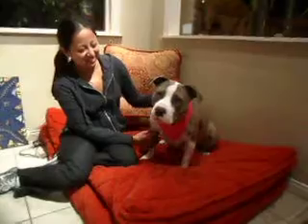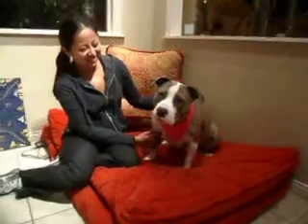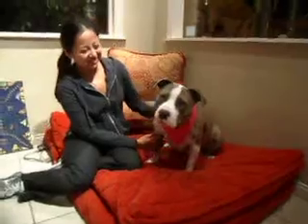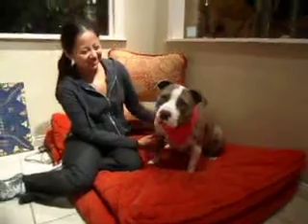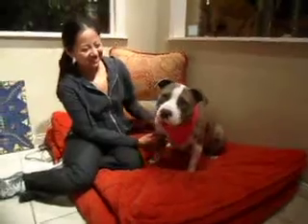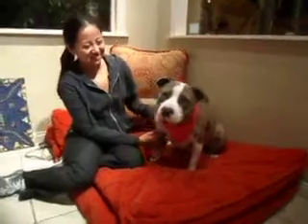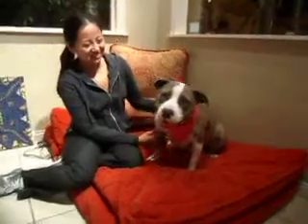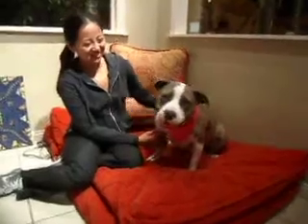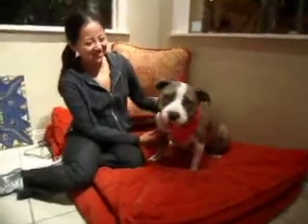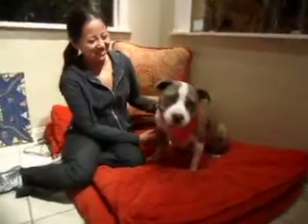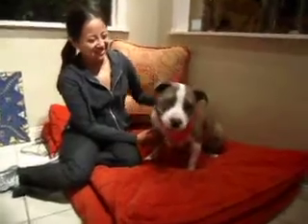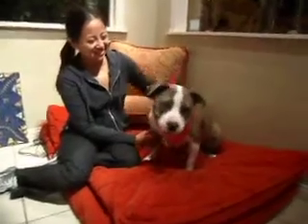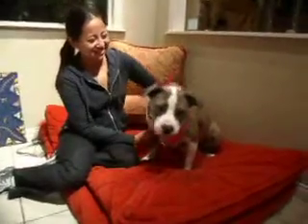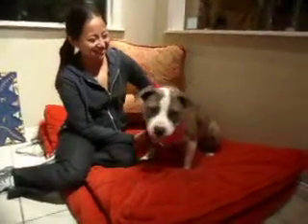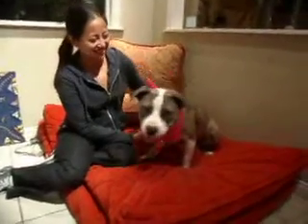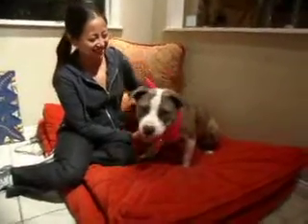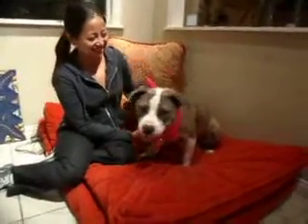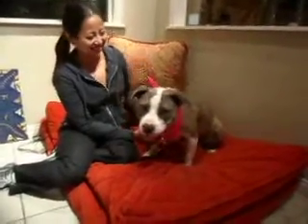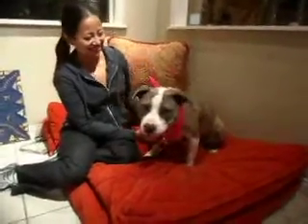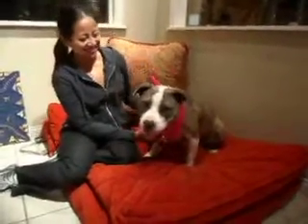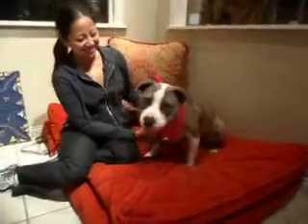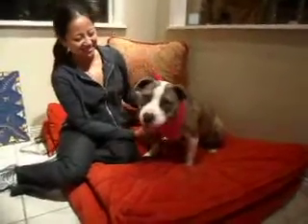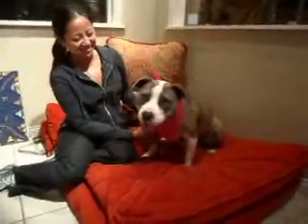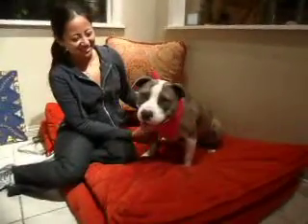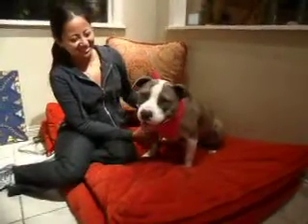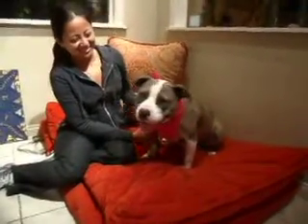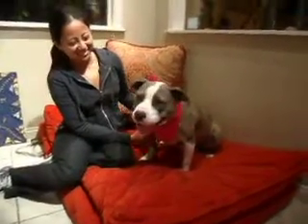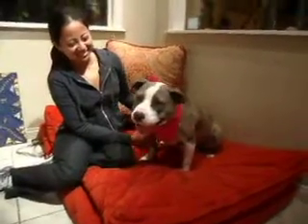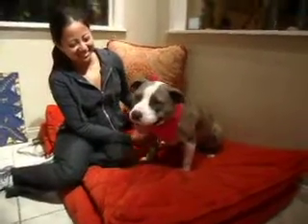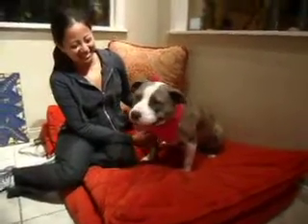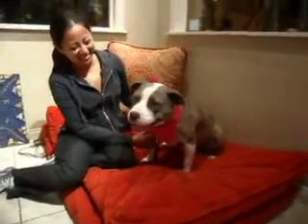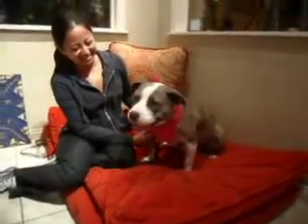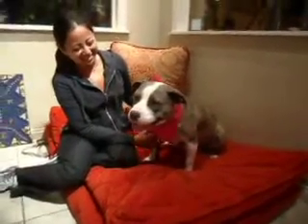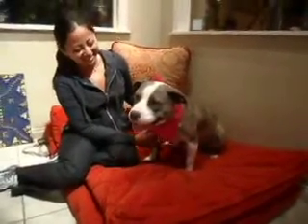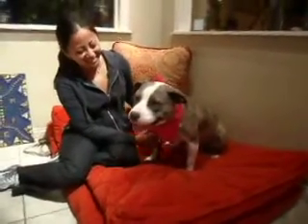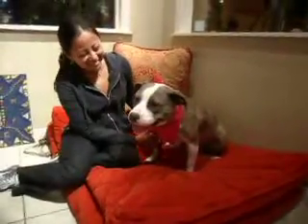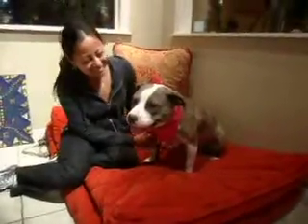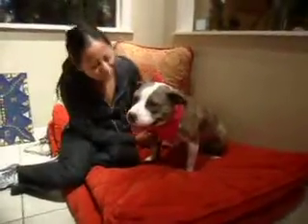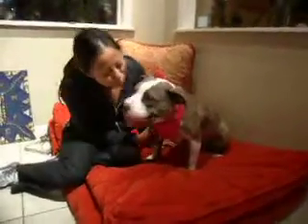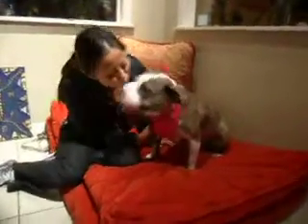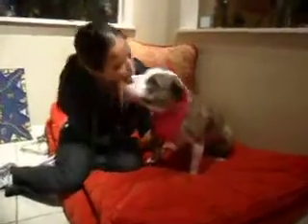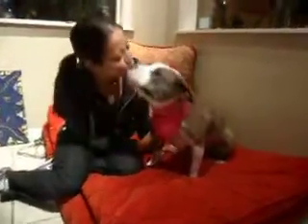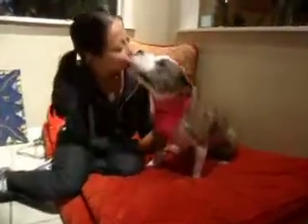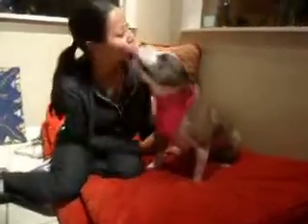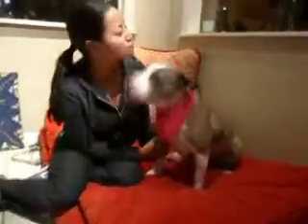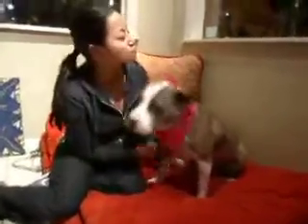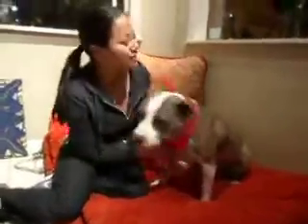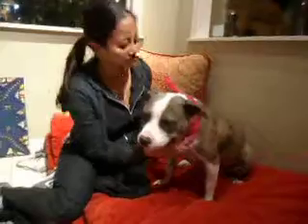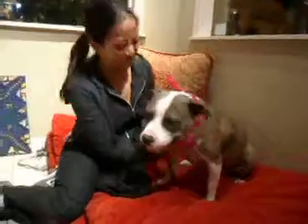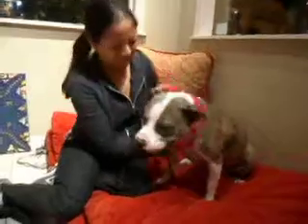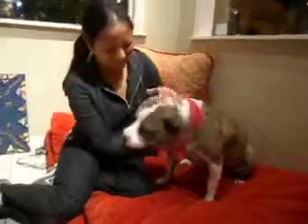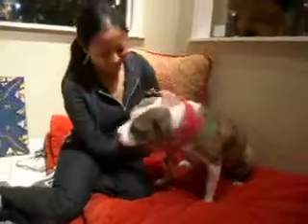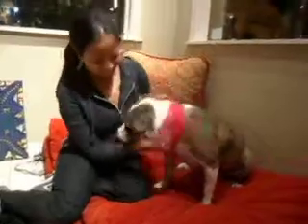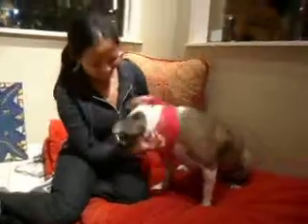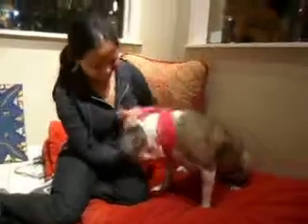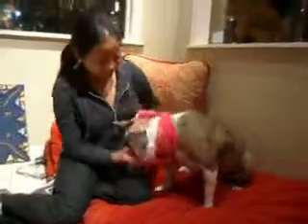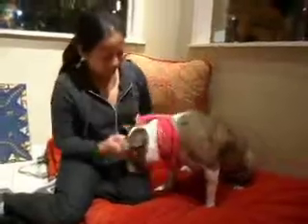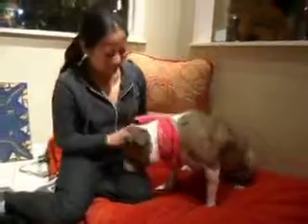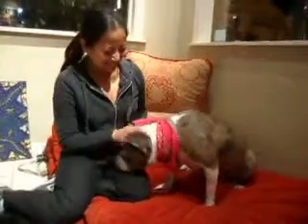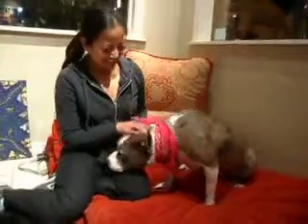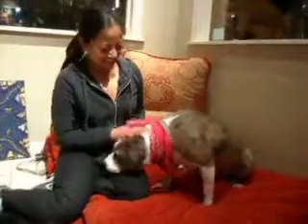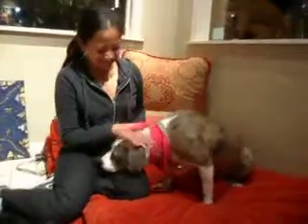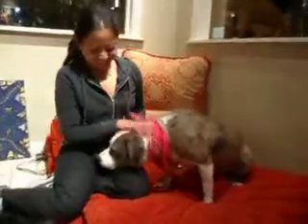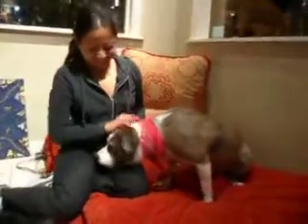Oh, look at this little baby! Chica! She is such a good girl!